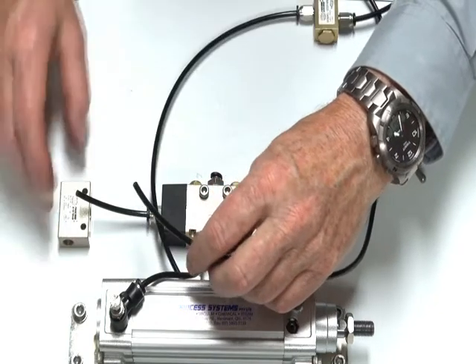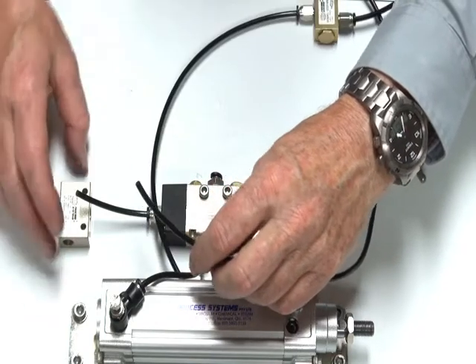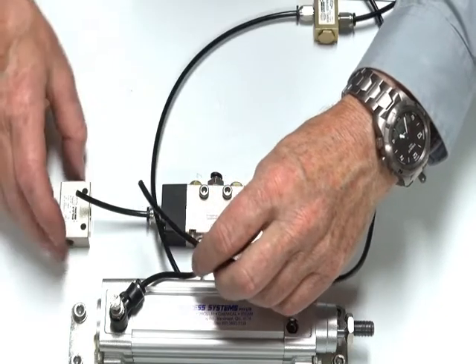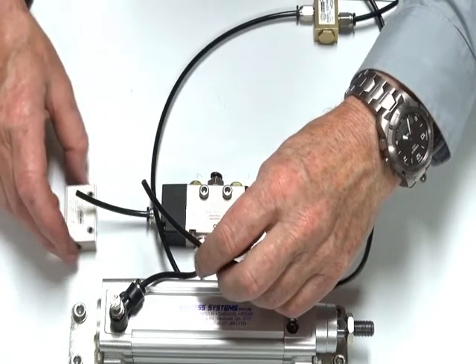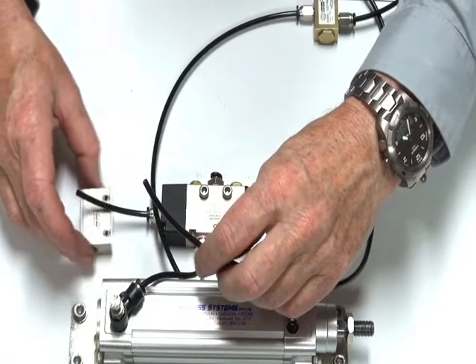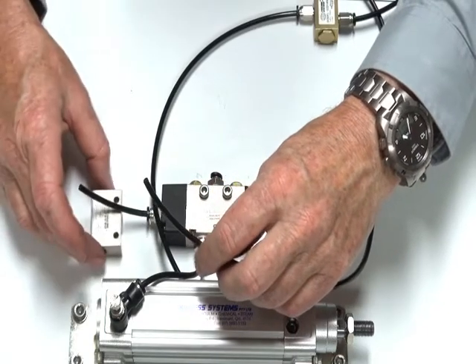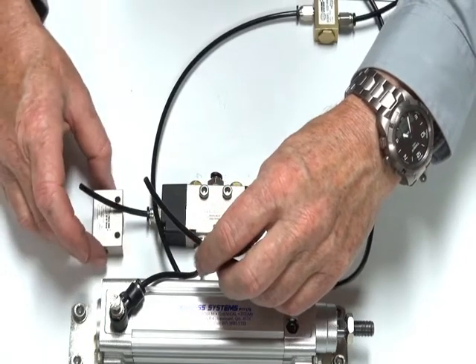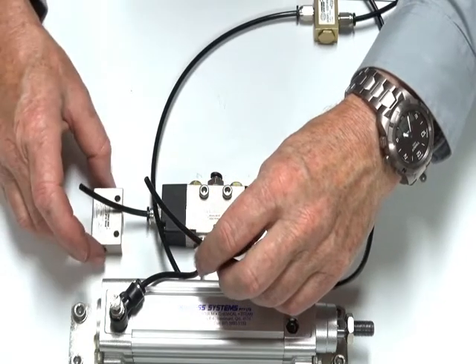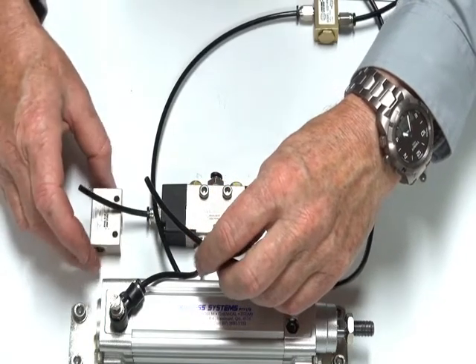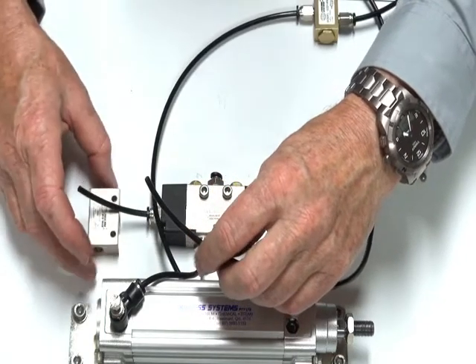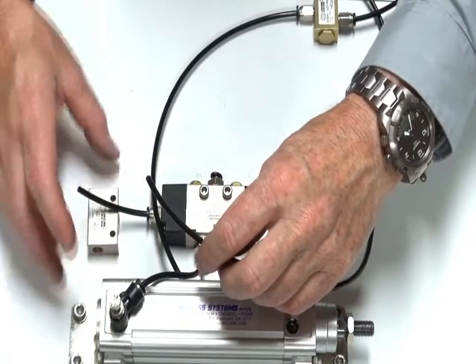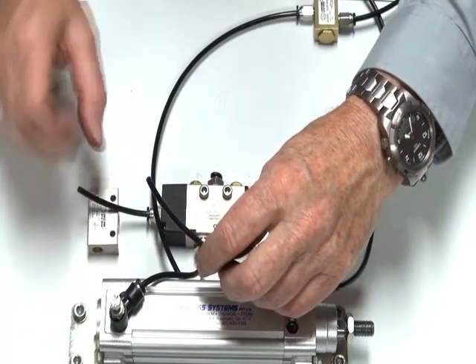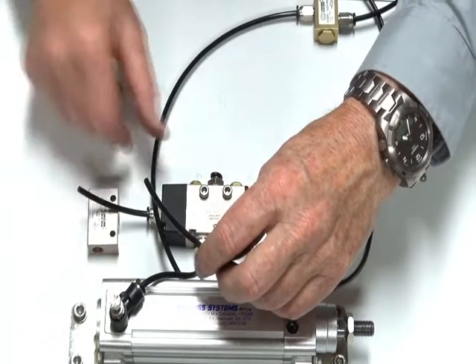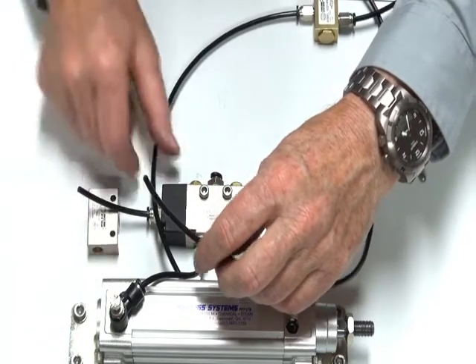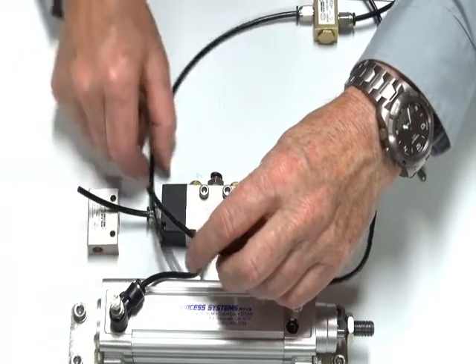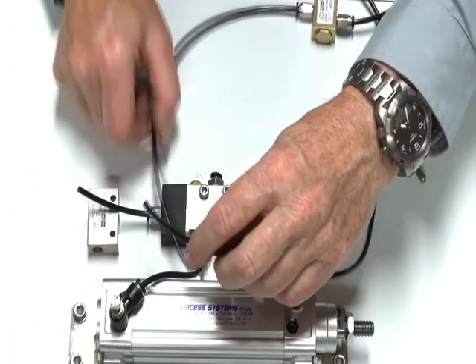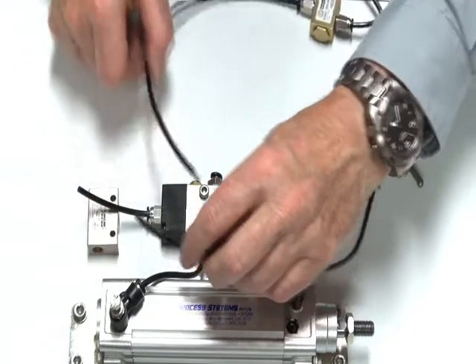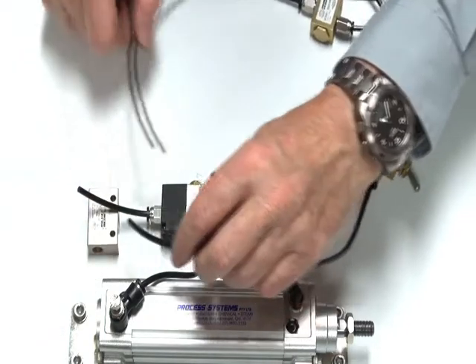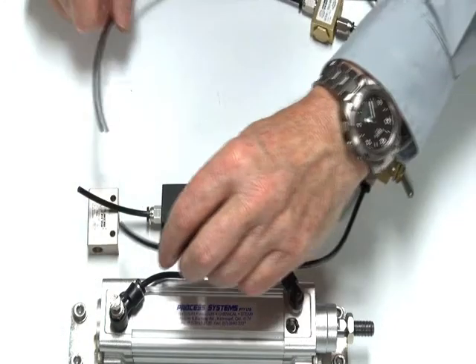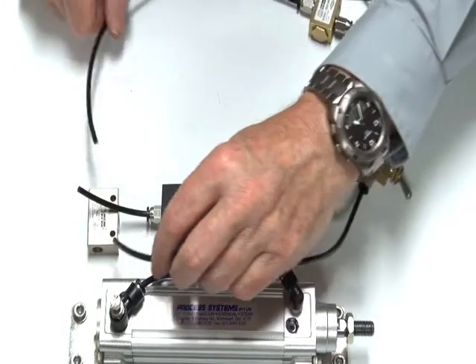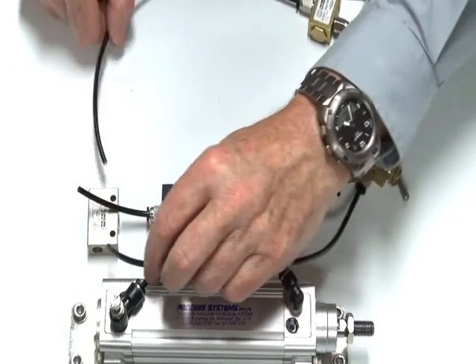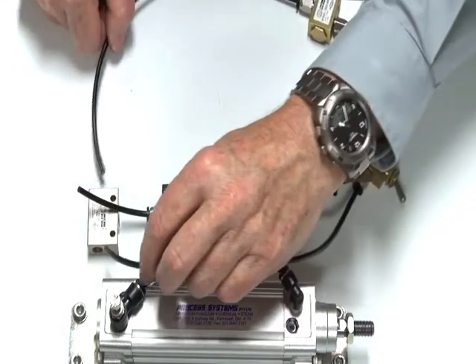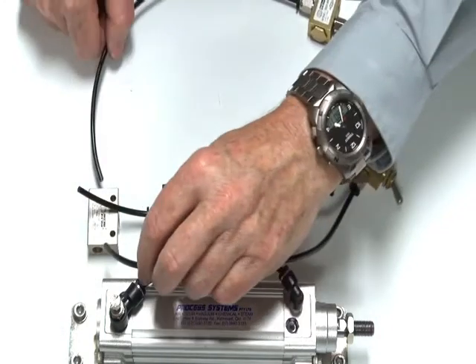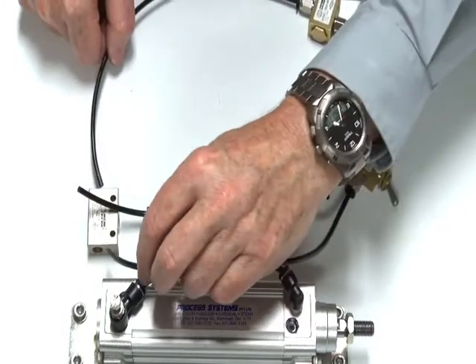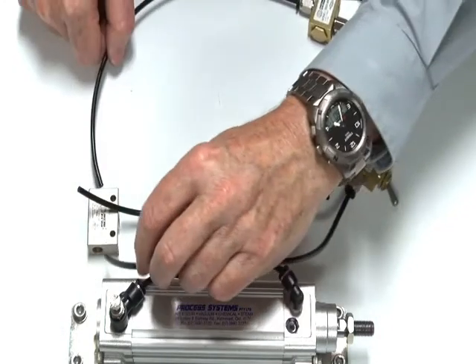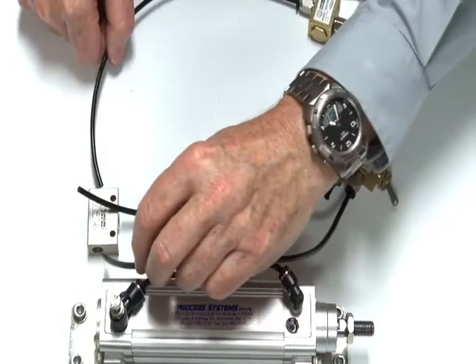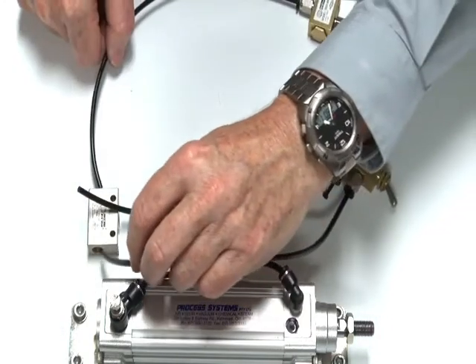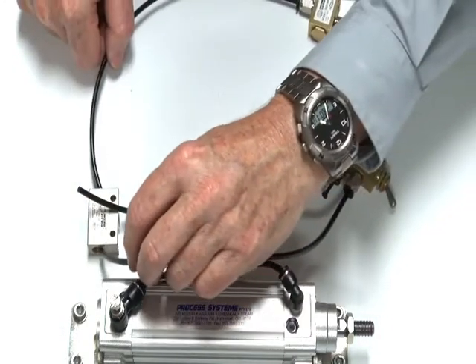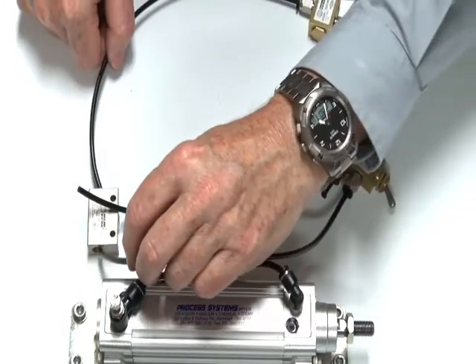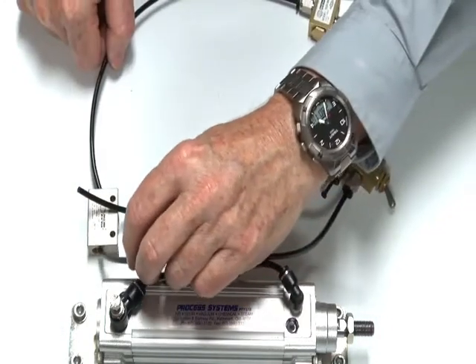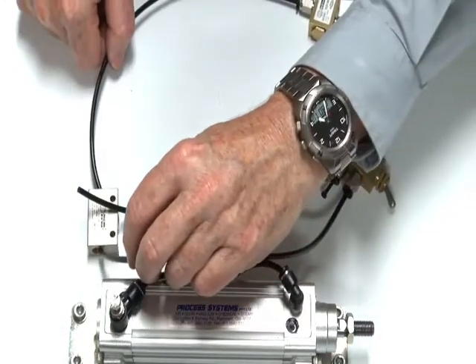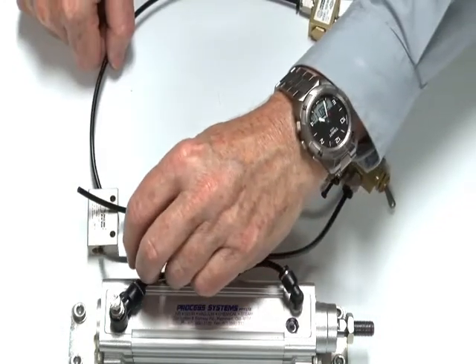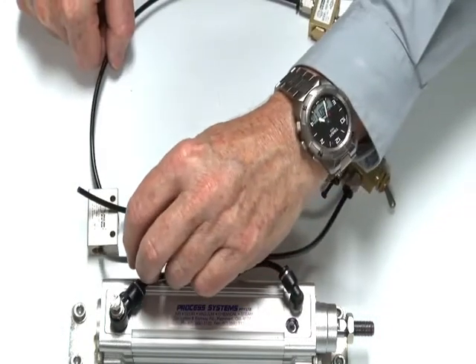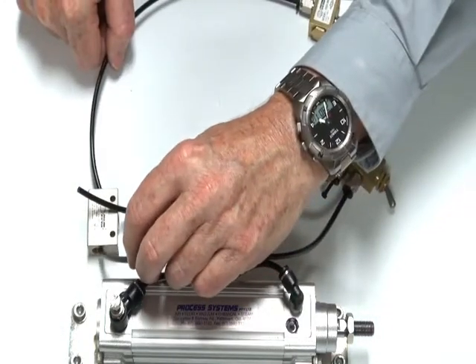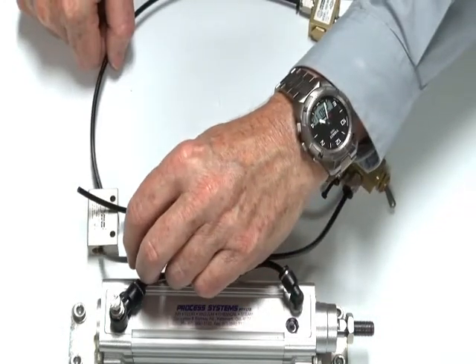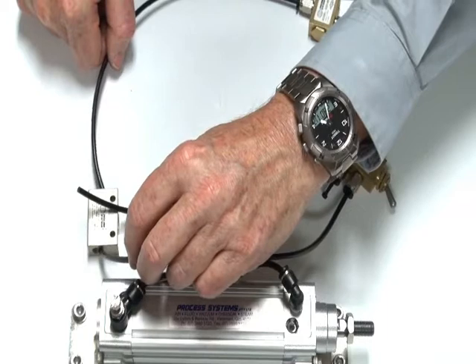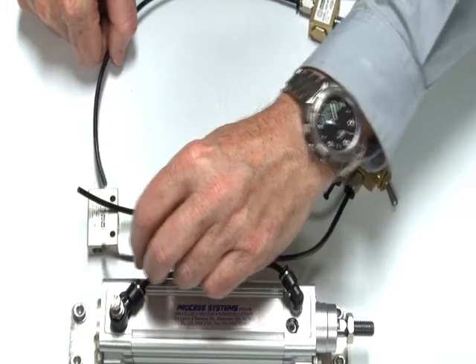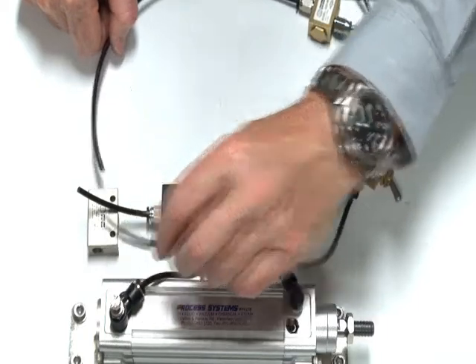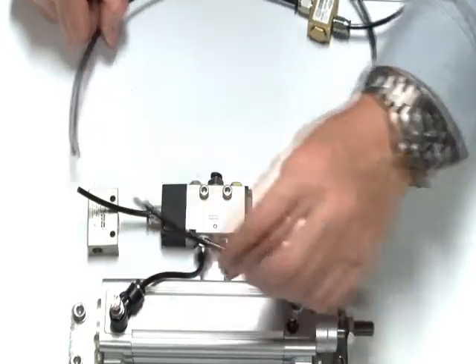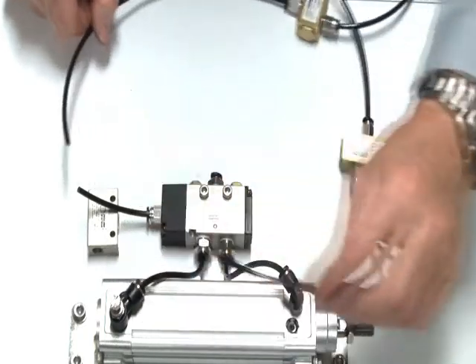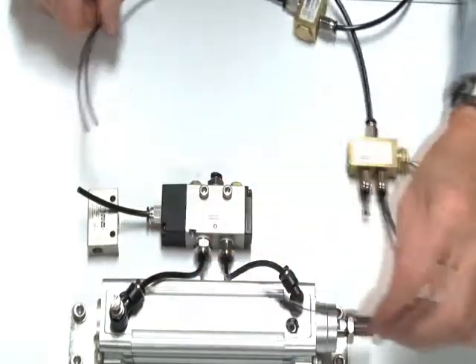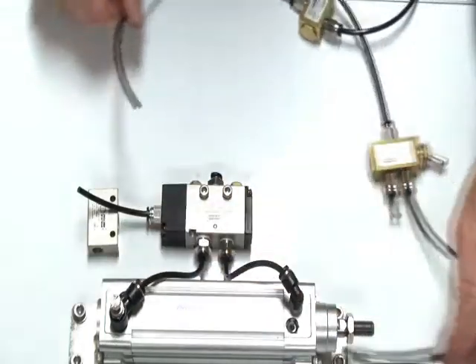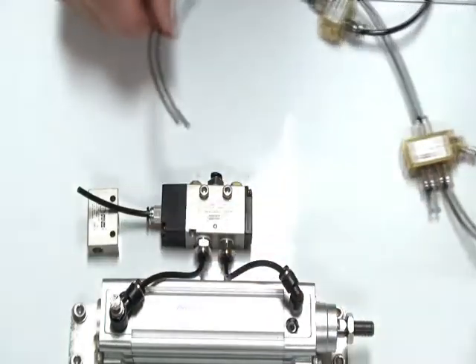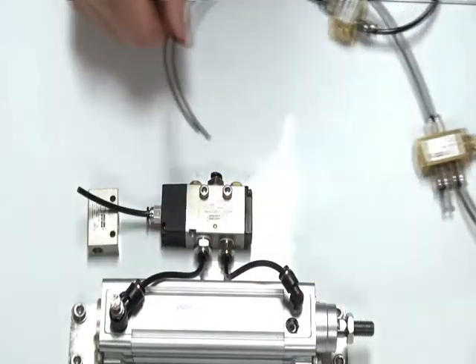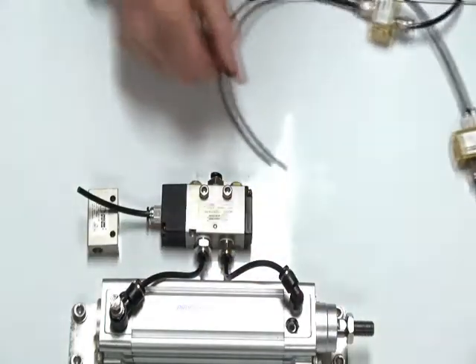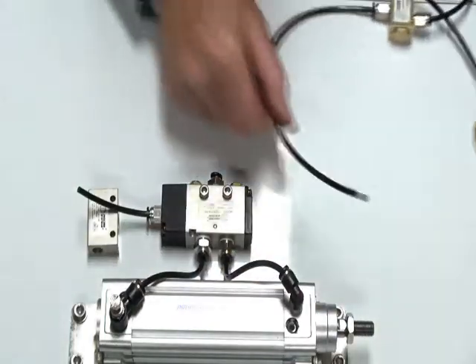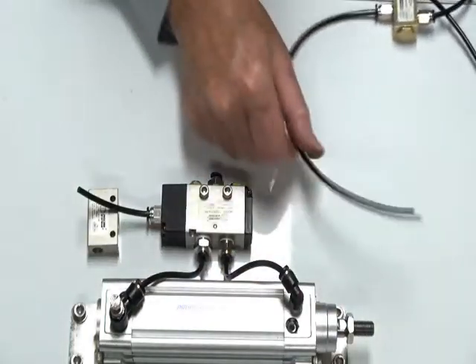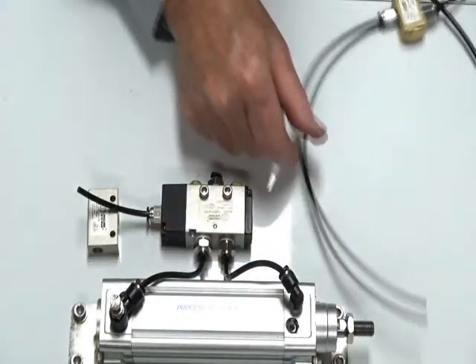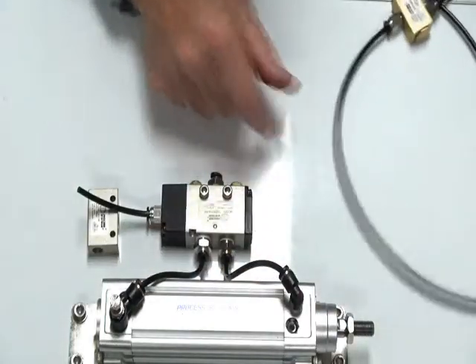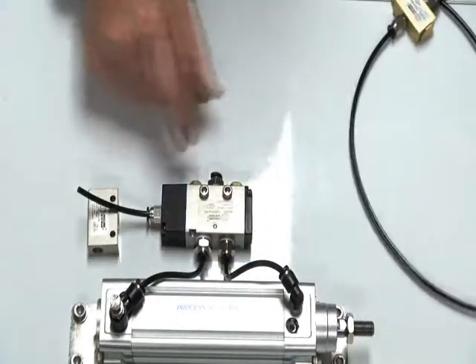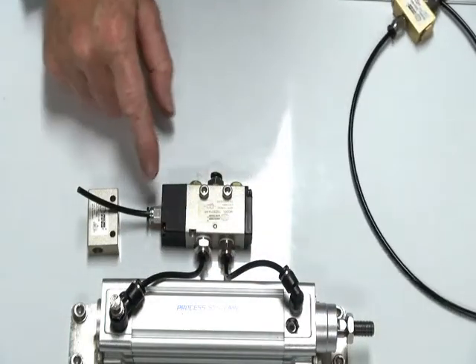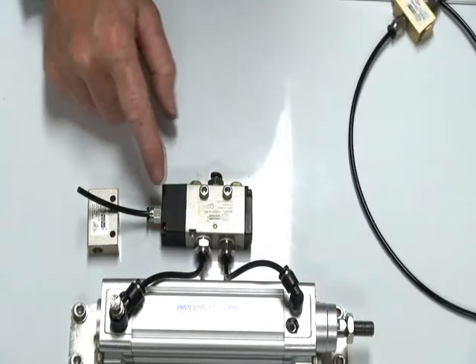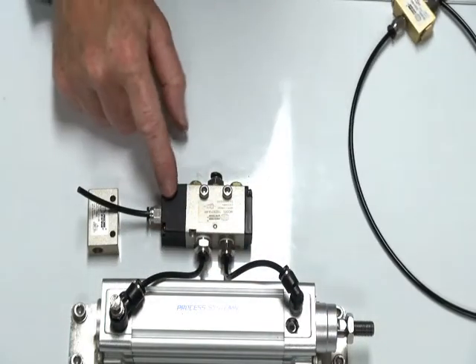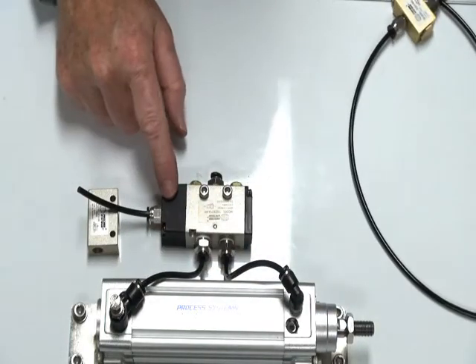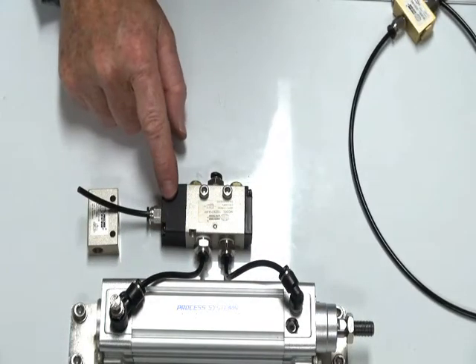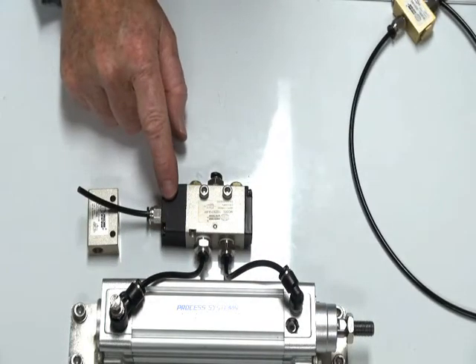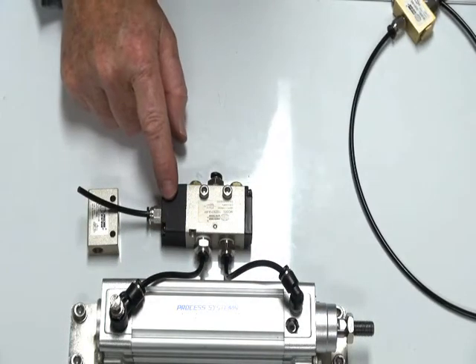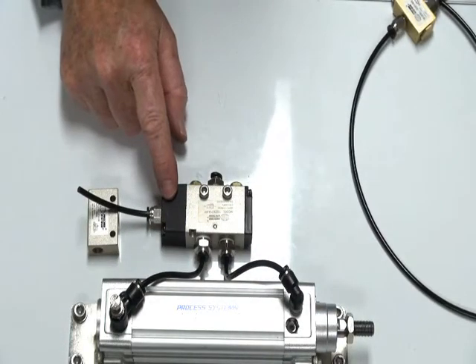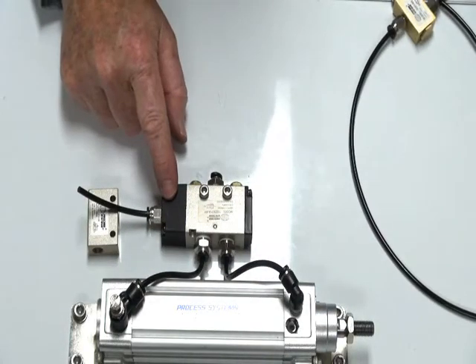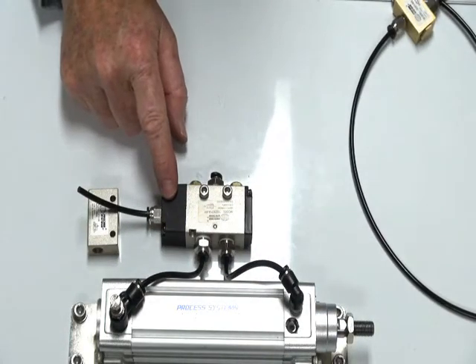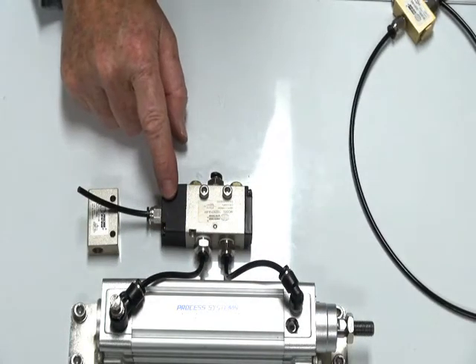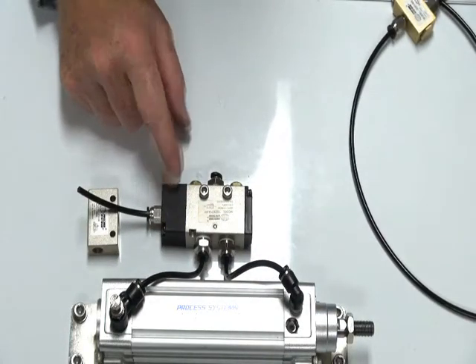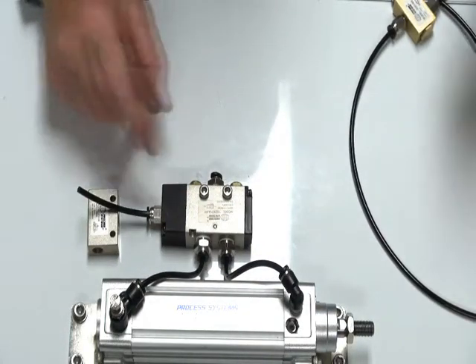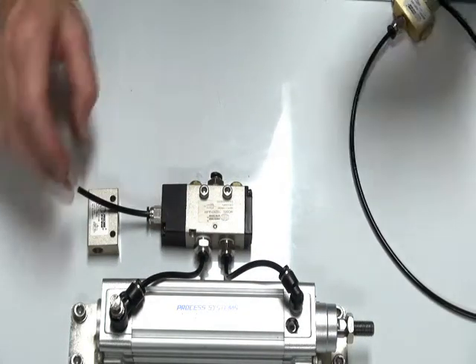The shuttle valve is the device to do that — the two signals go into either side of the shuttle and they can then make a common signal into here.